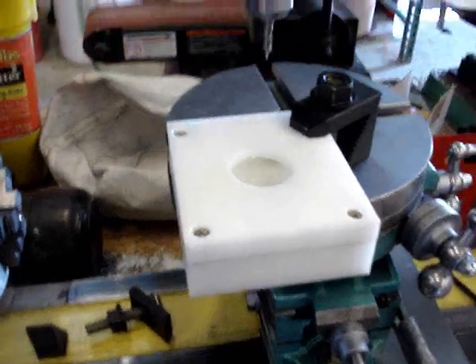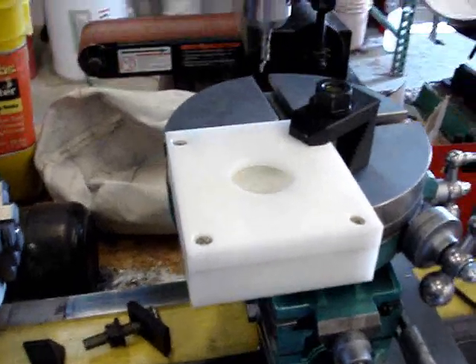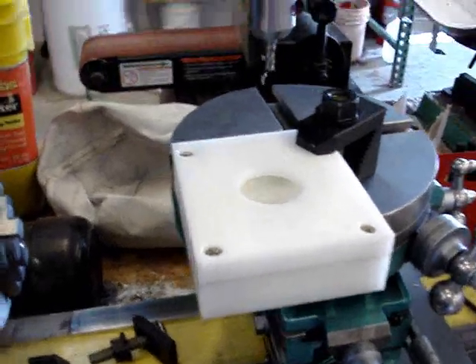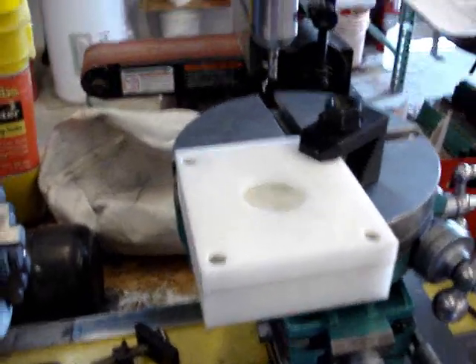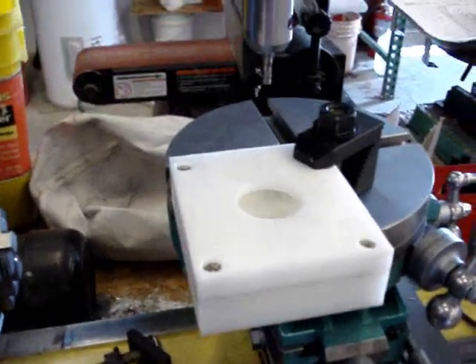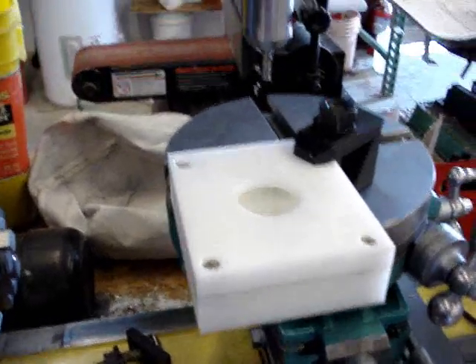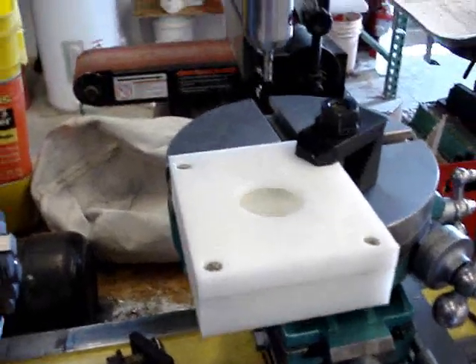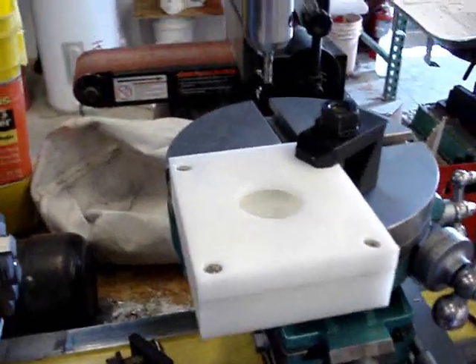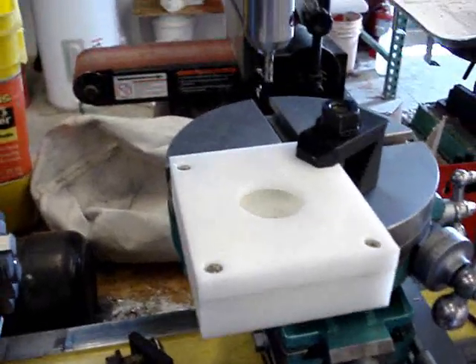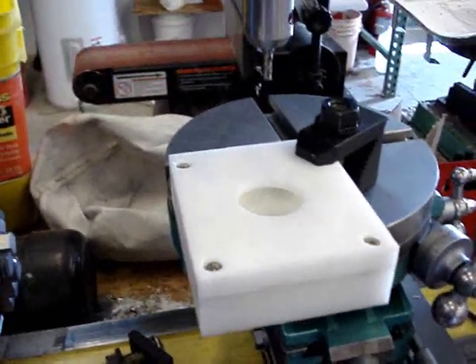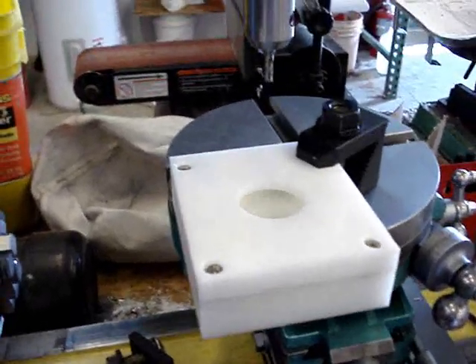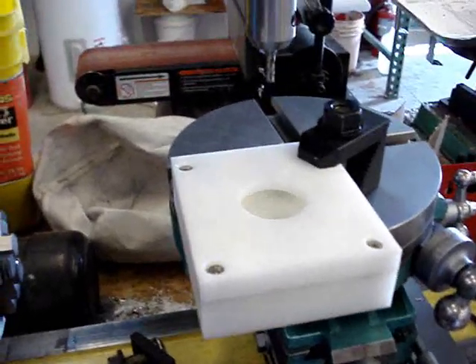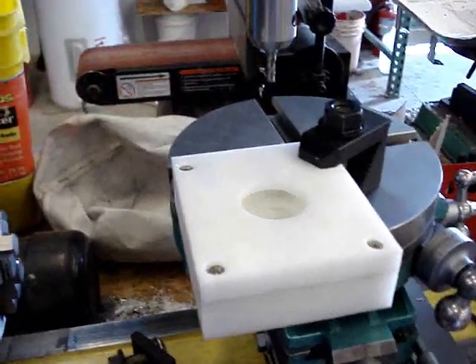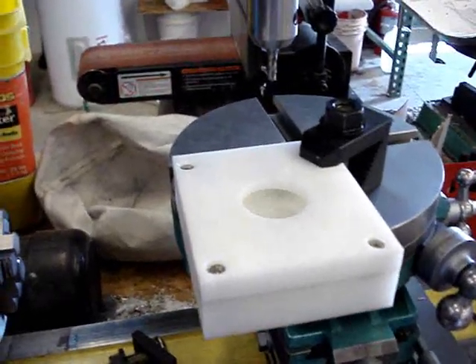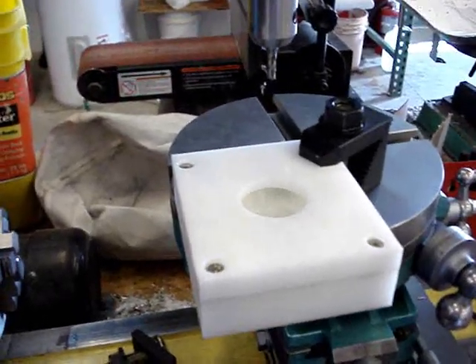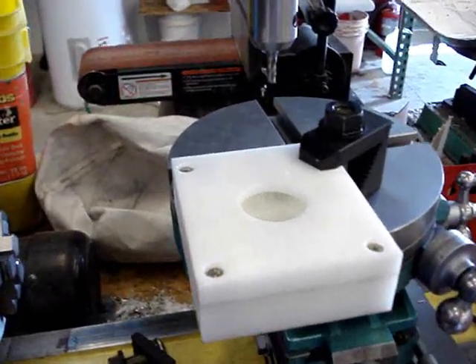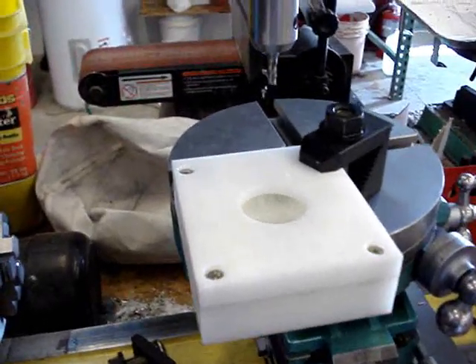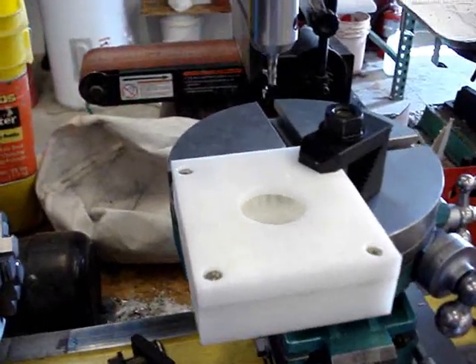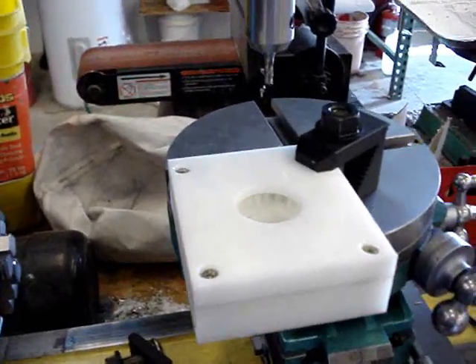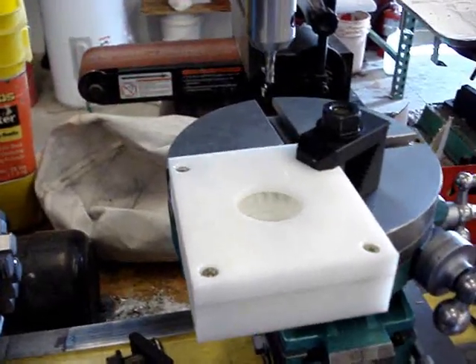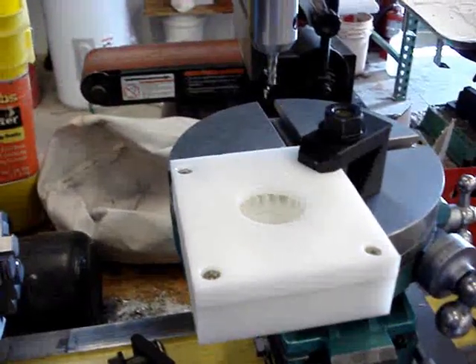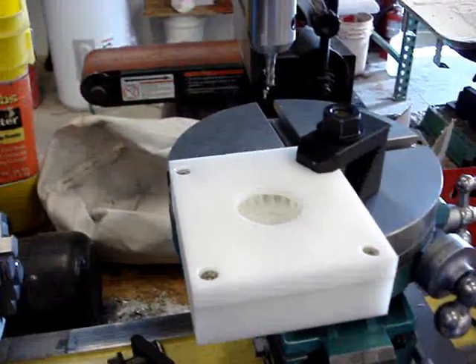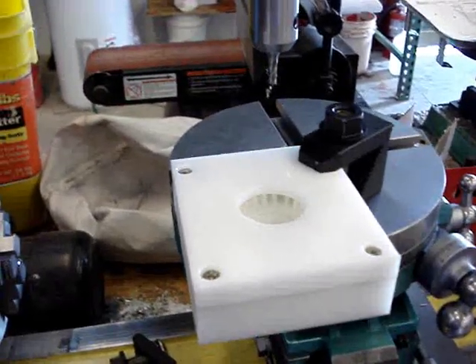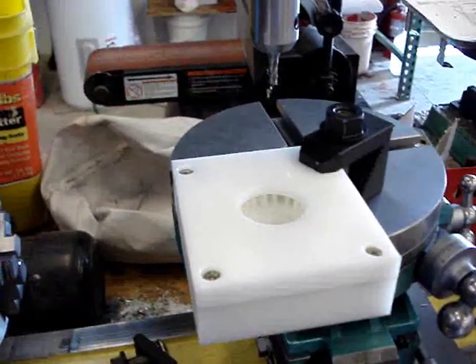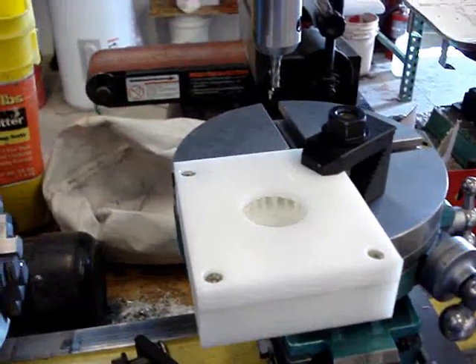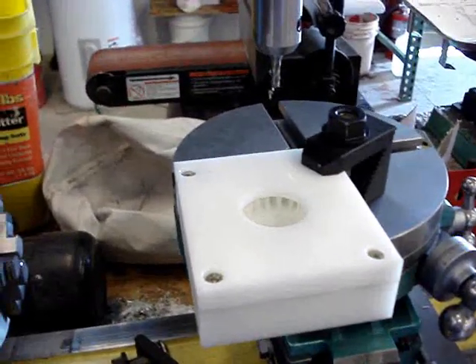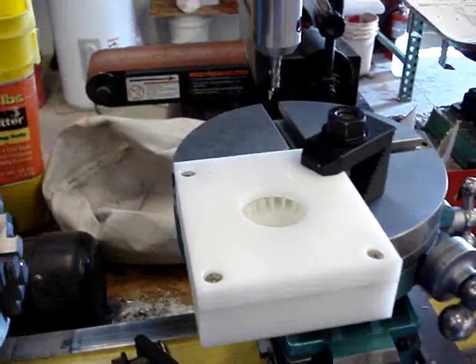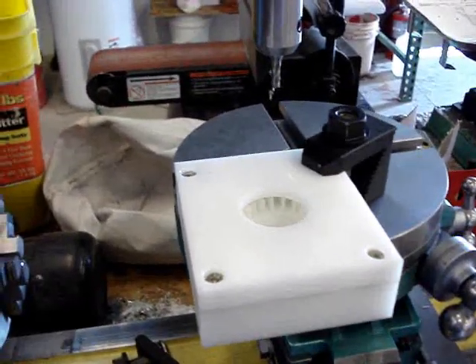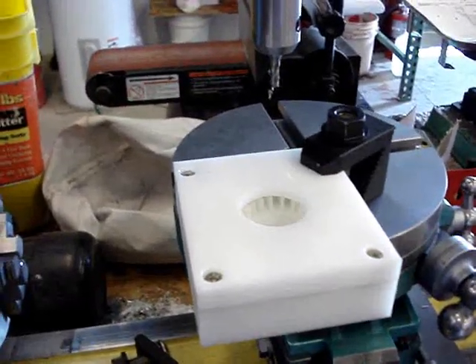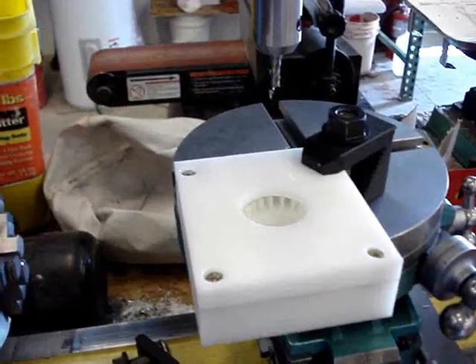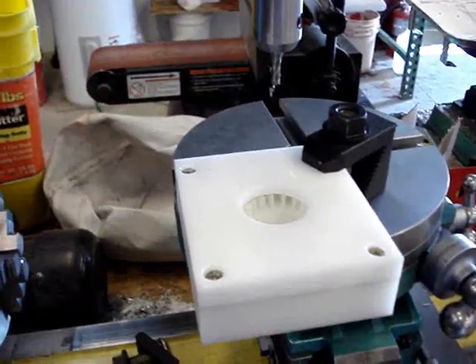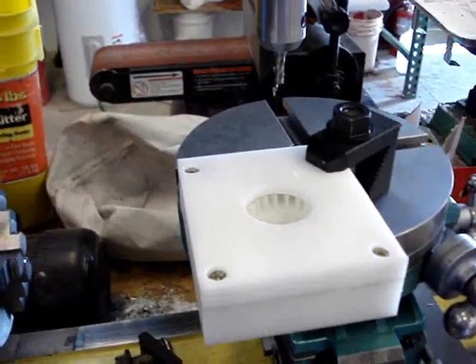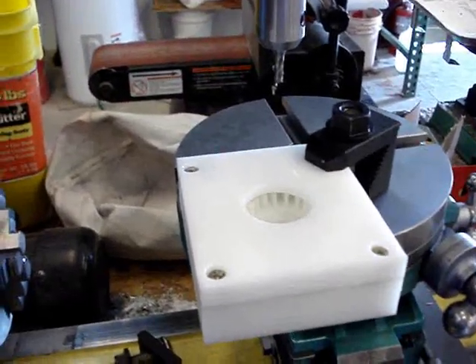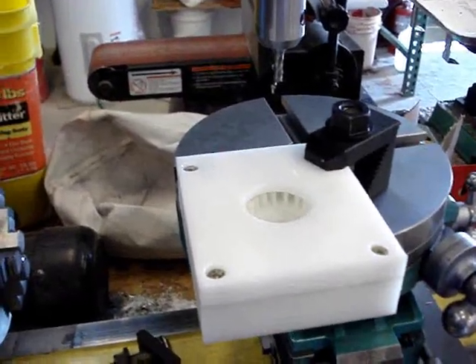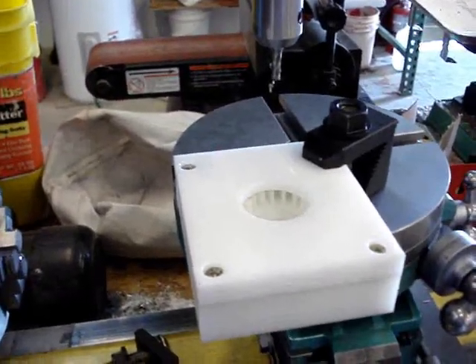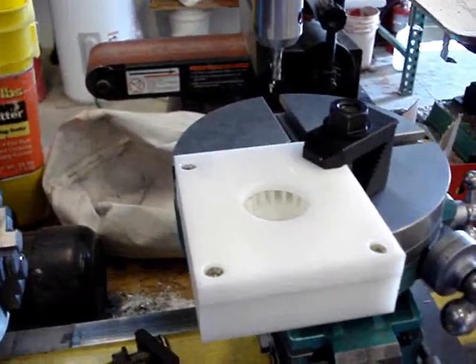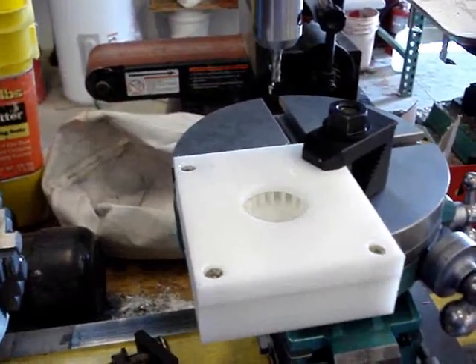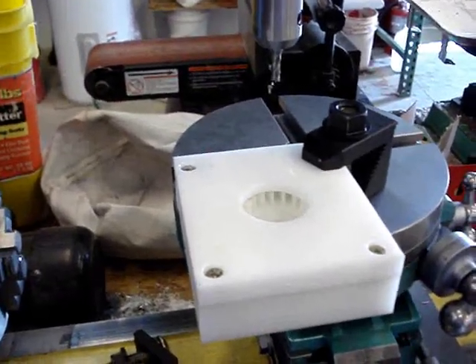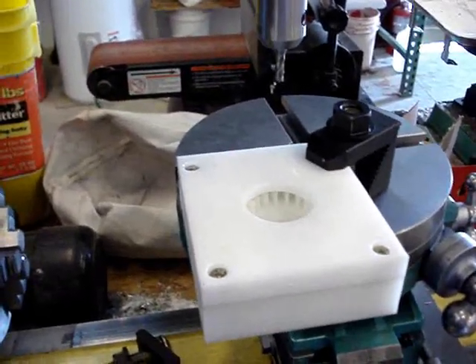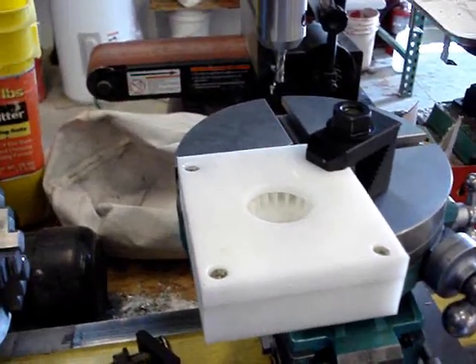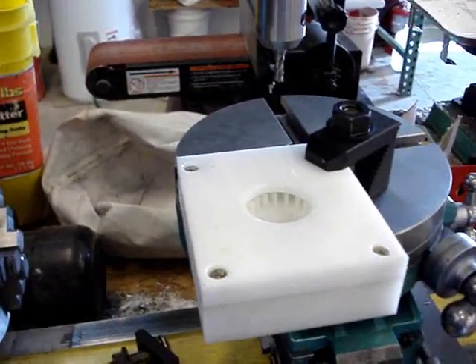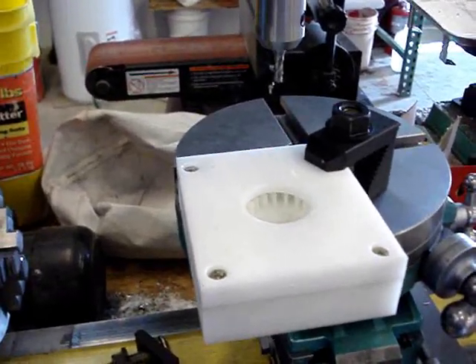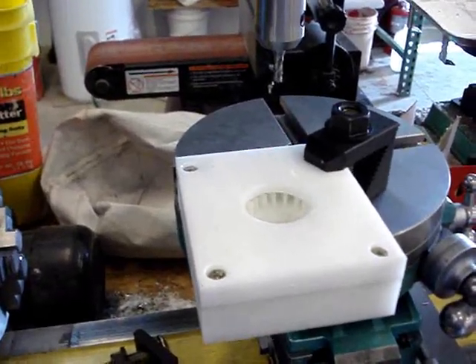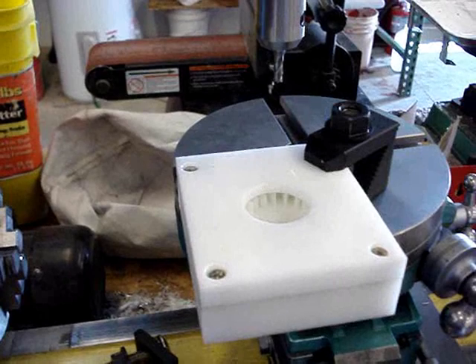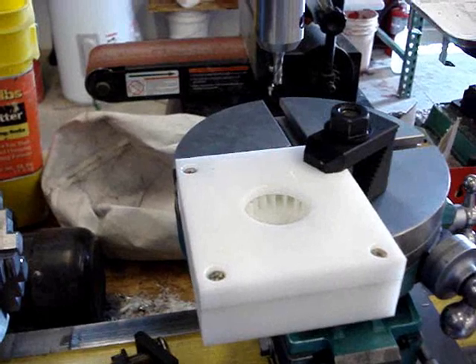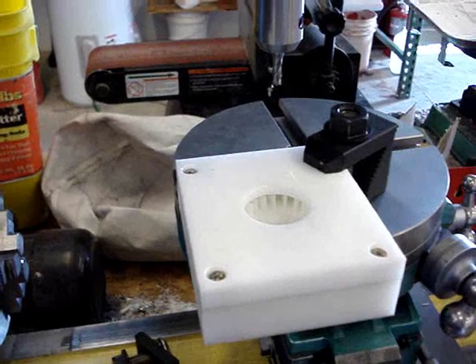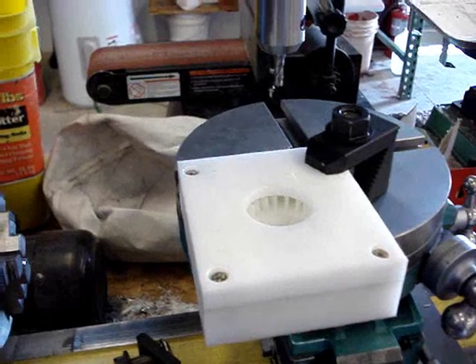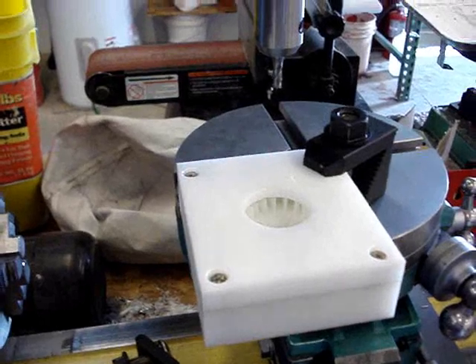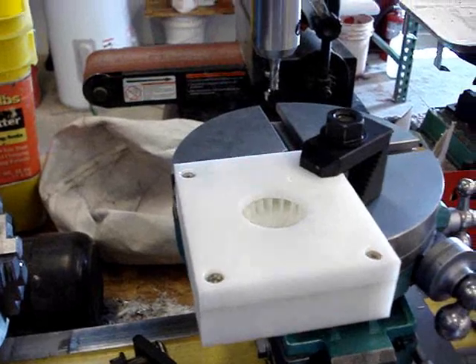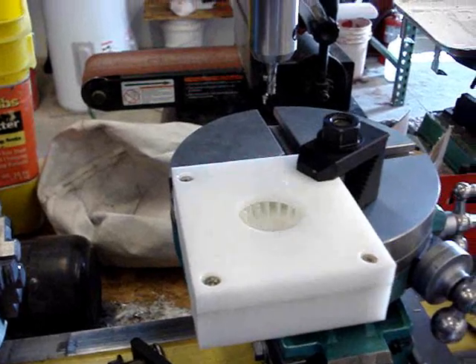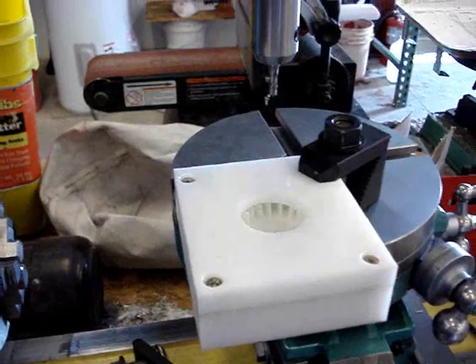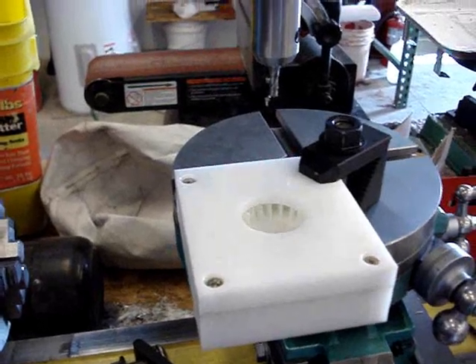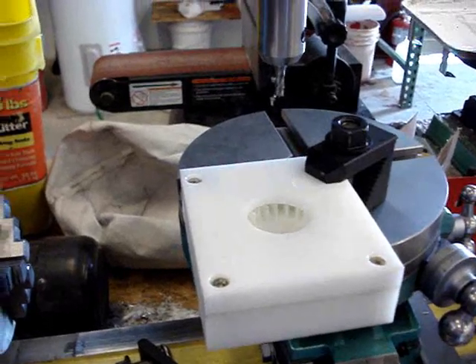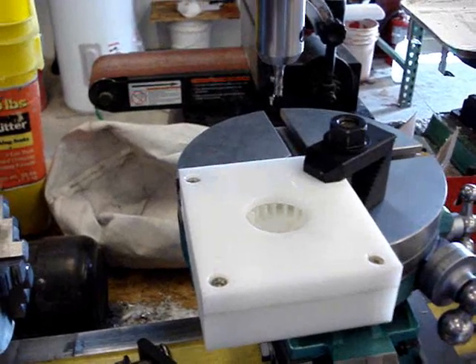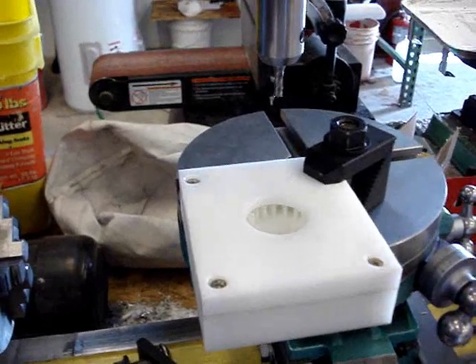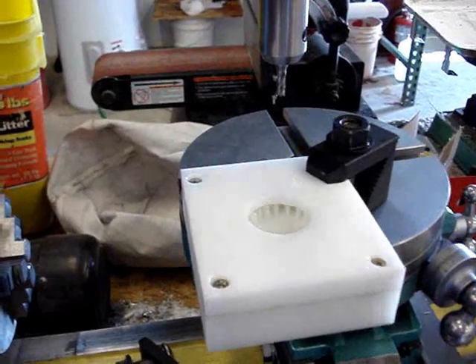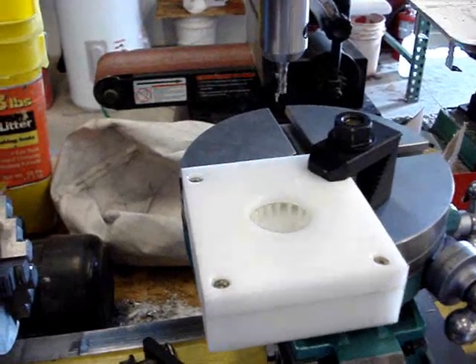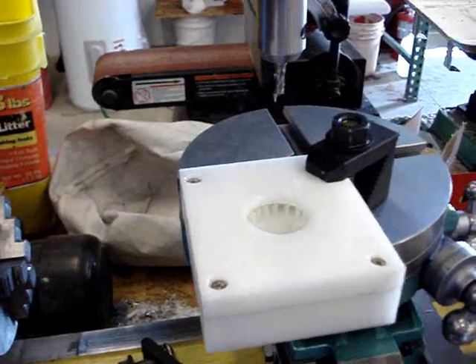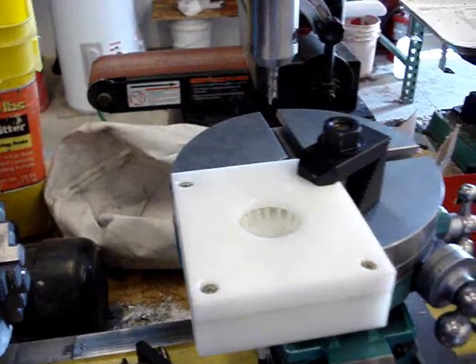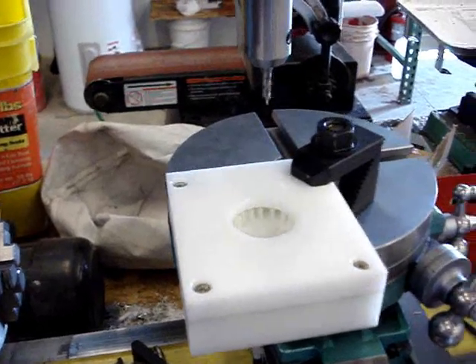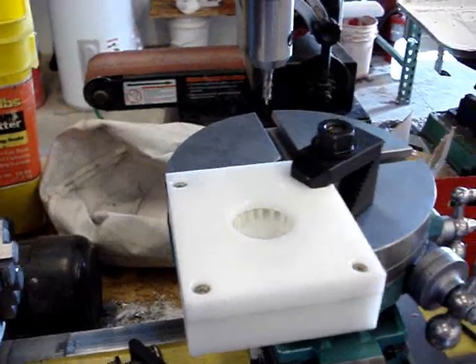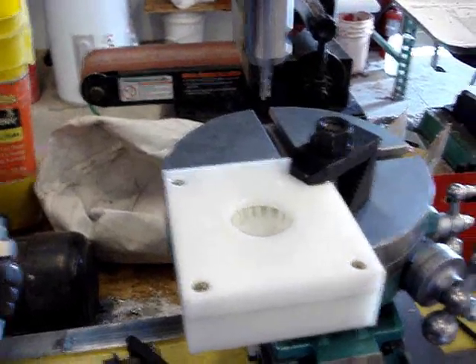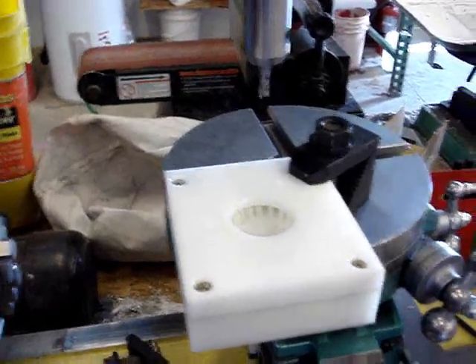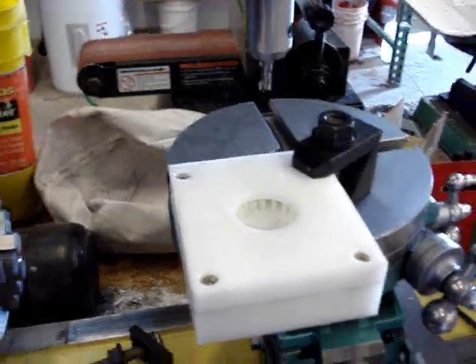This is a small turbine that took a couple of days to put together on my little hand-operated machine here.